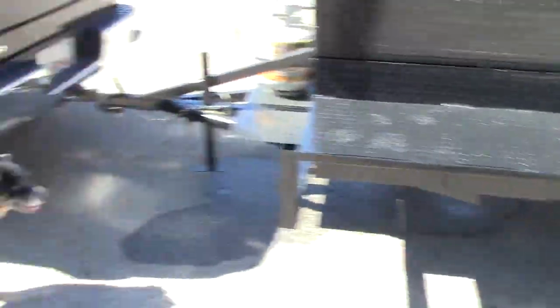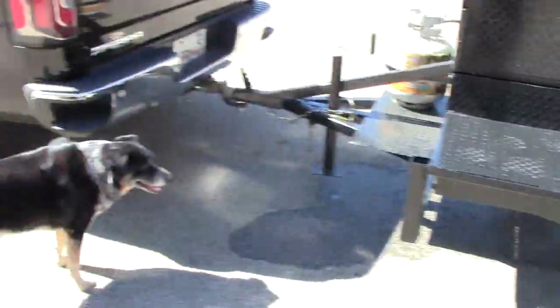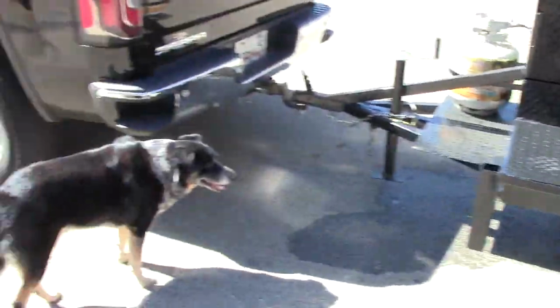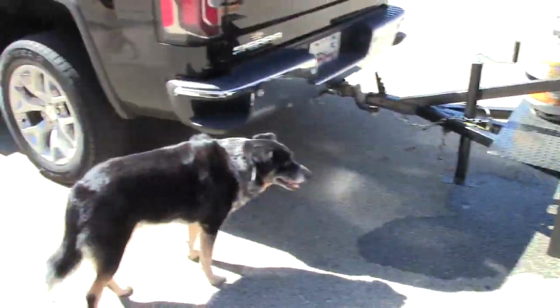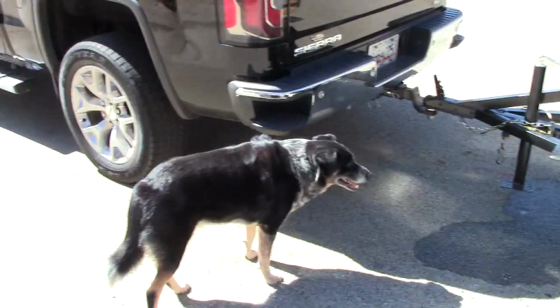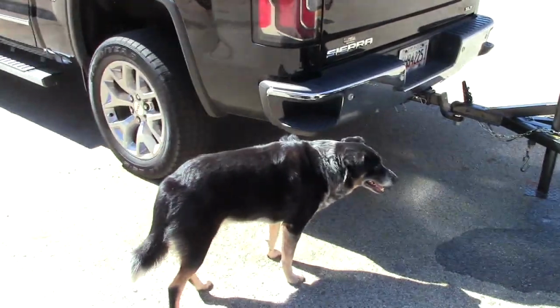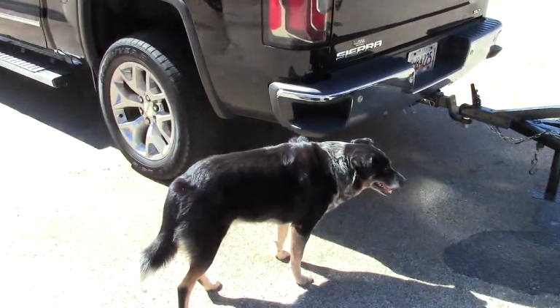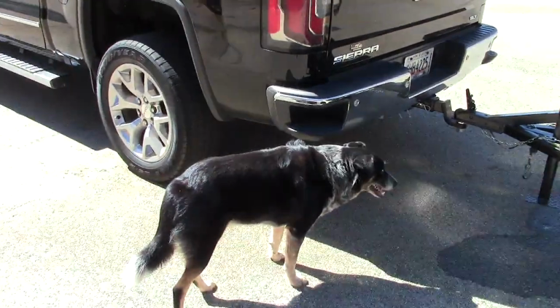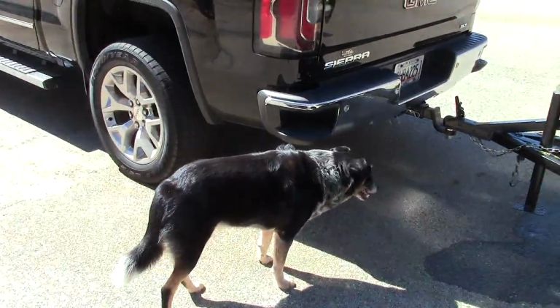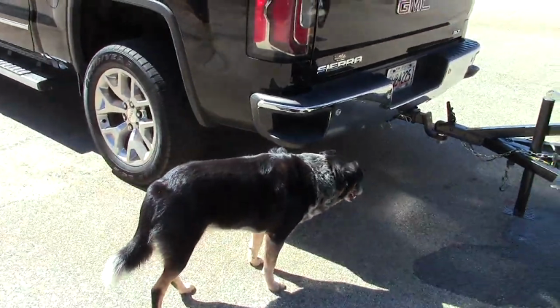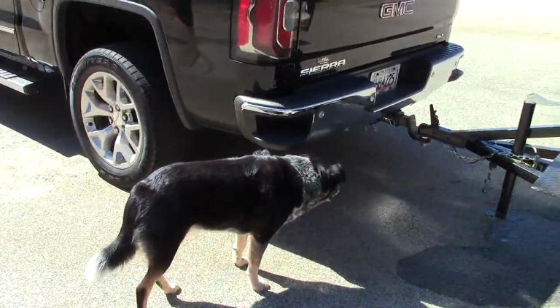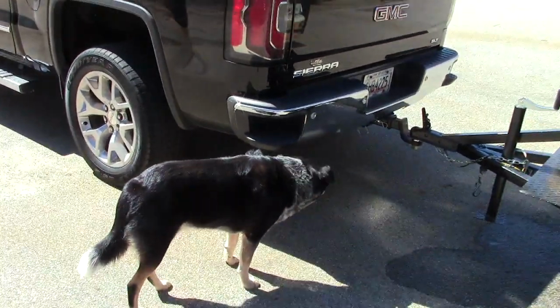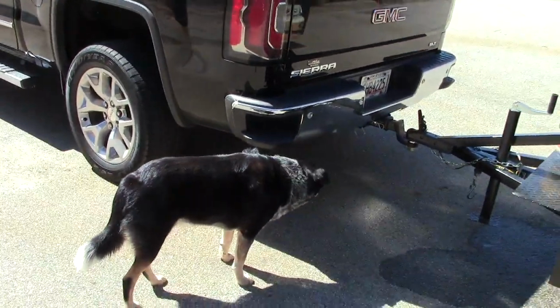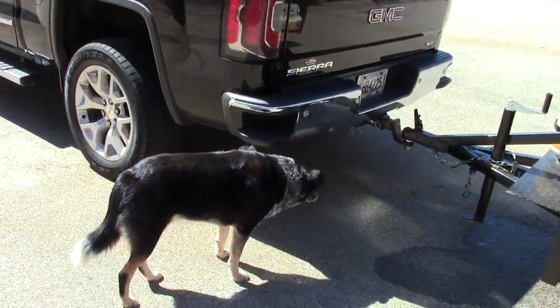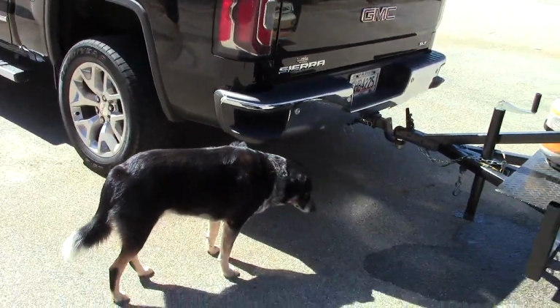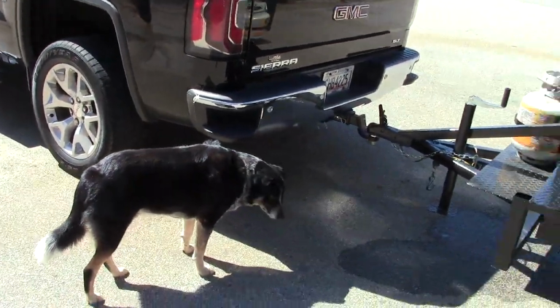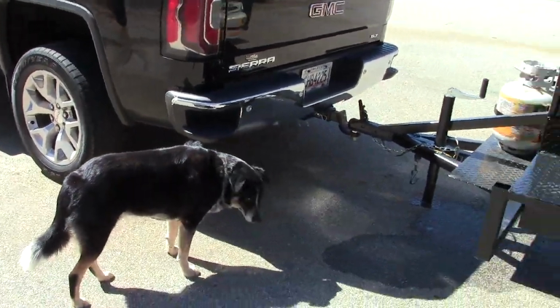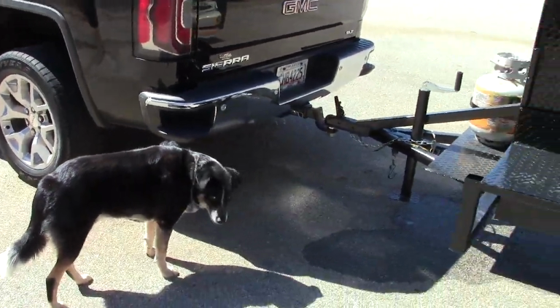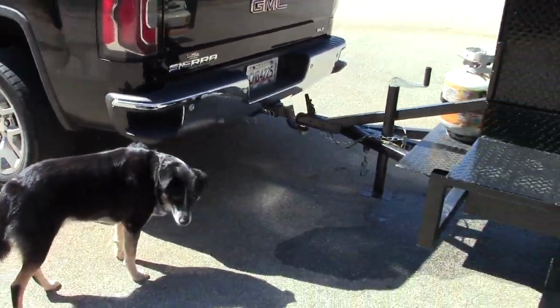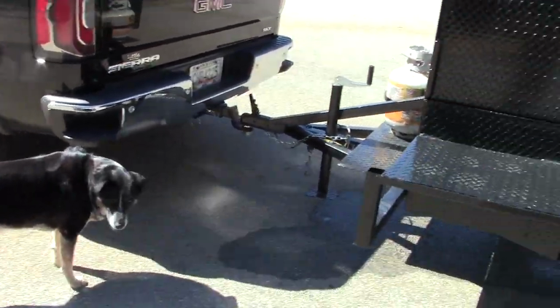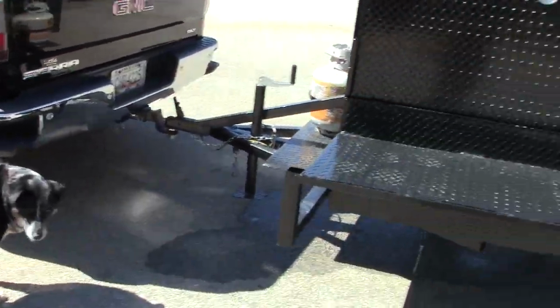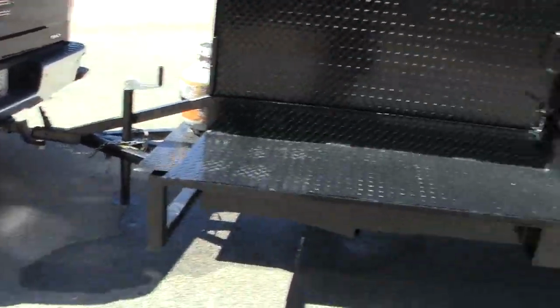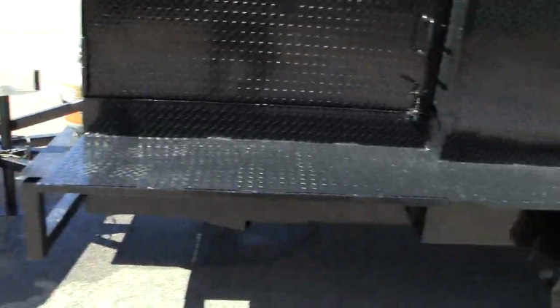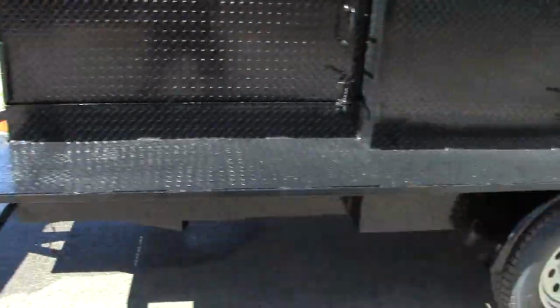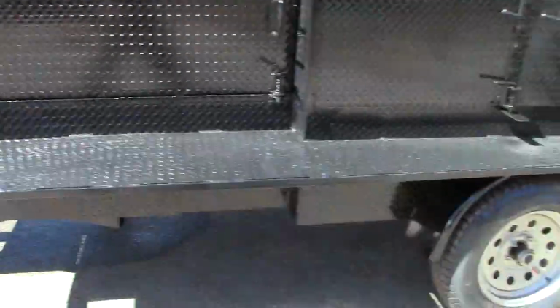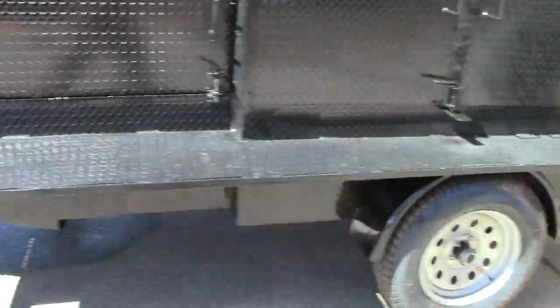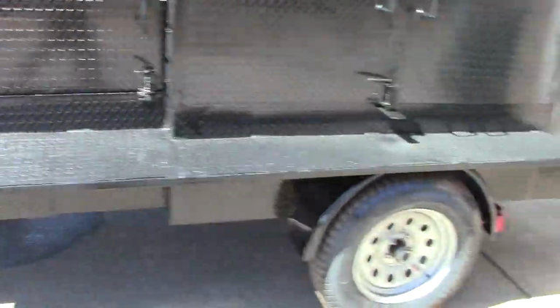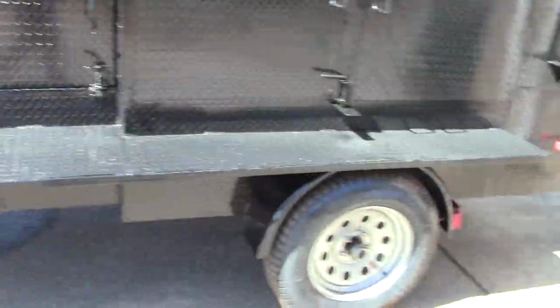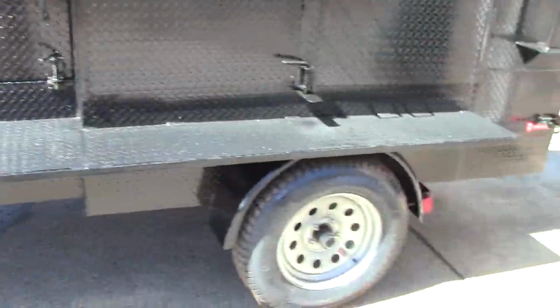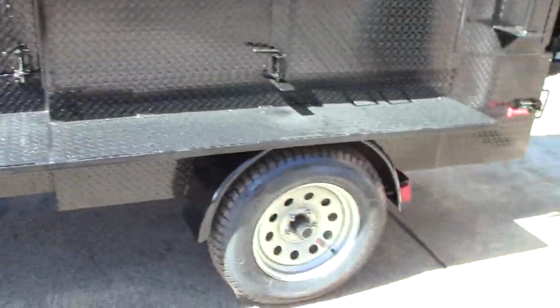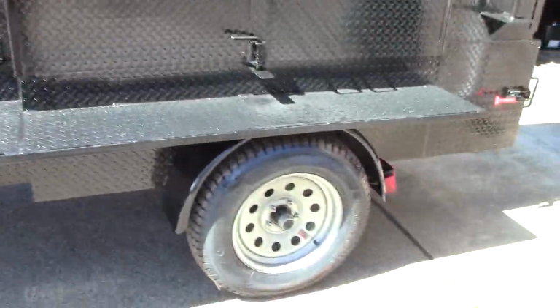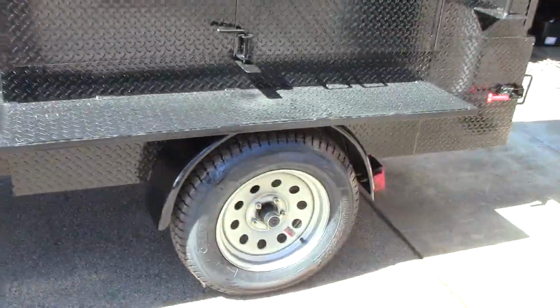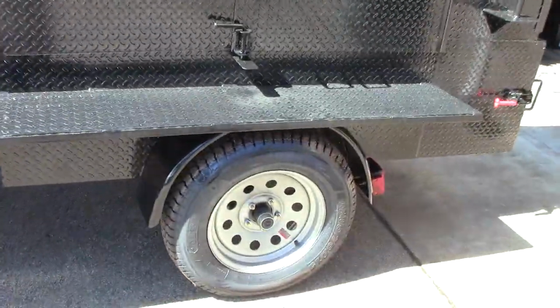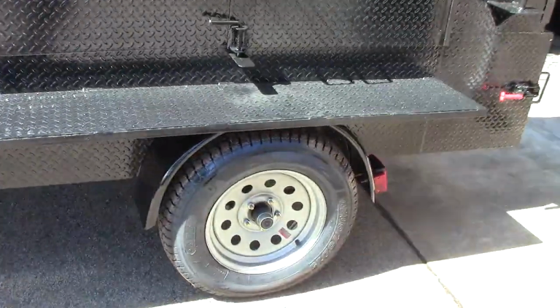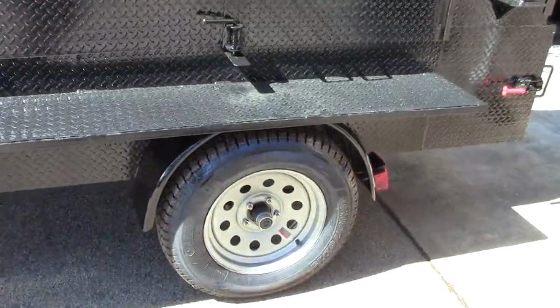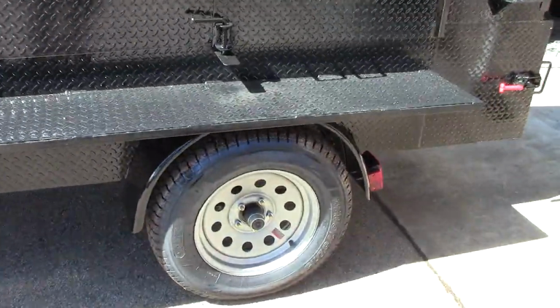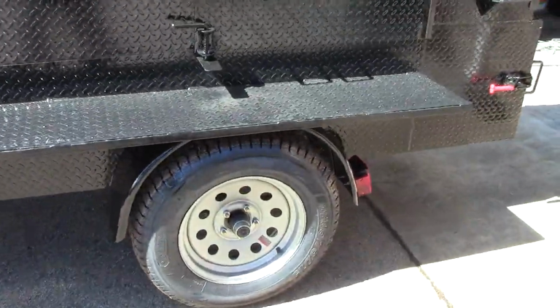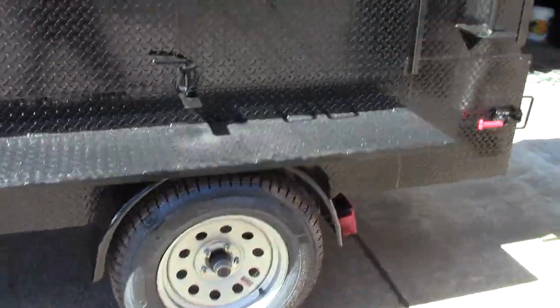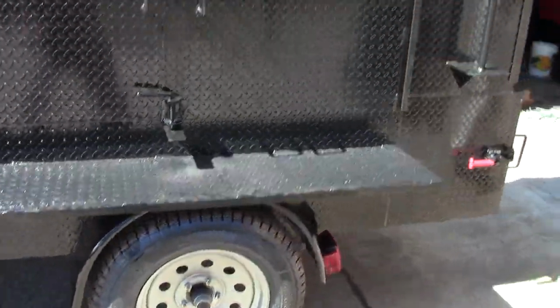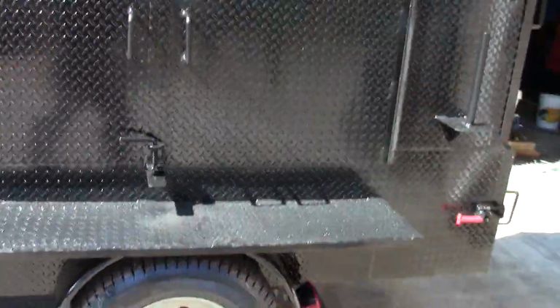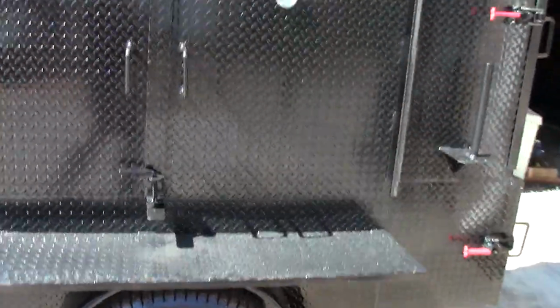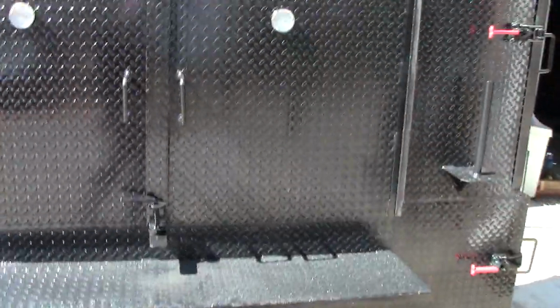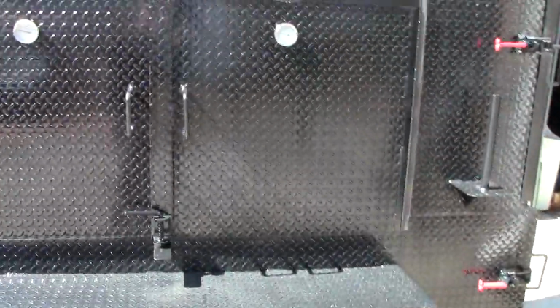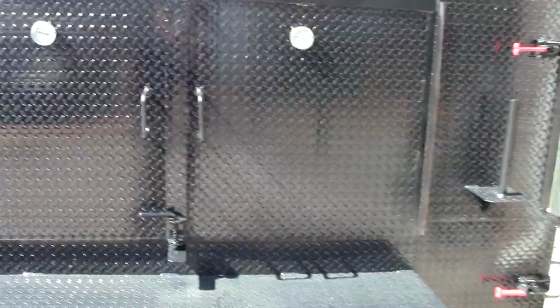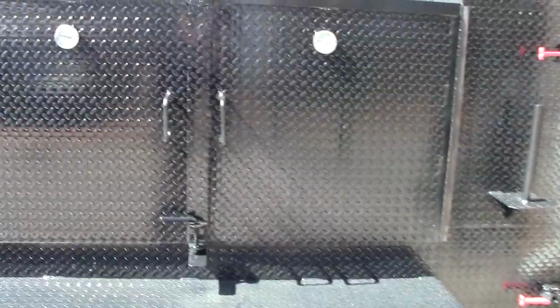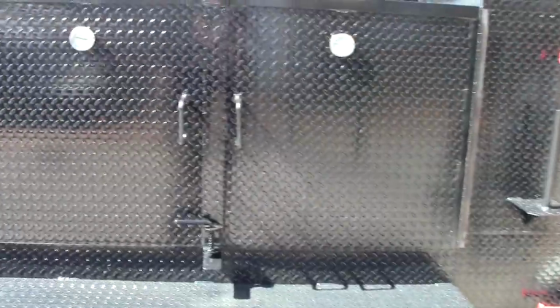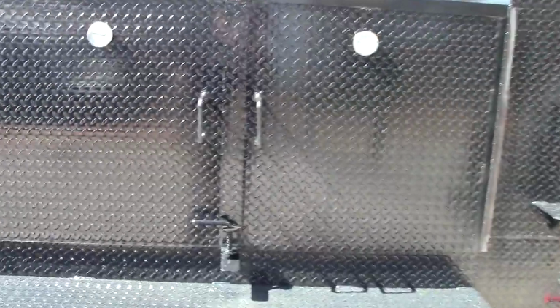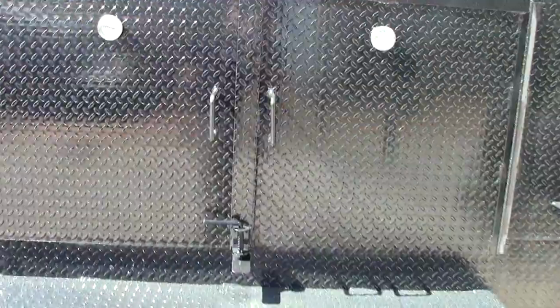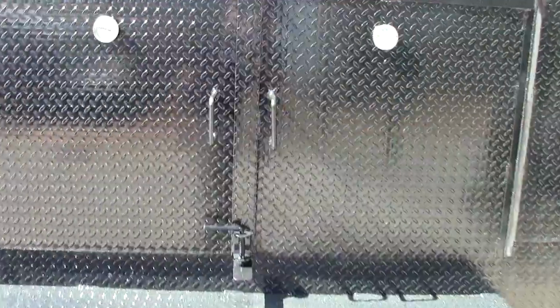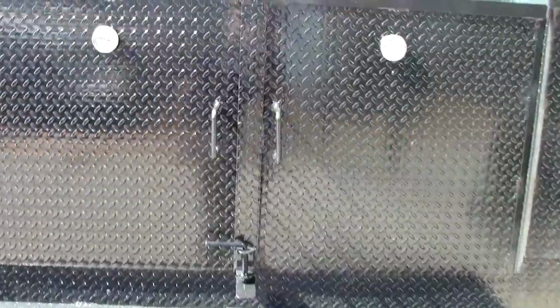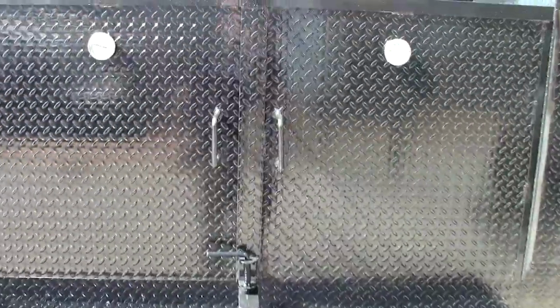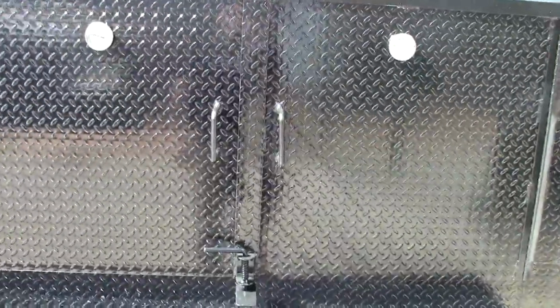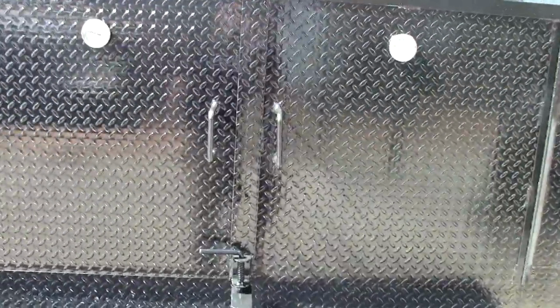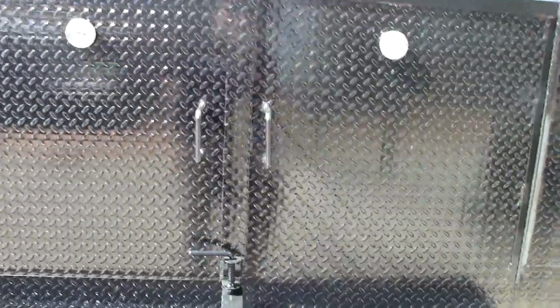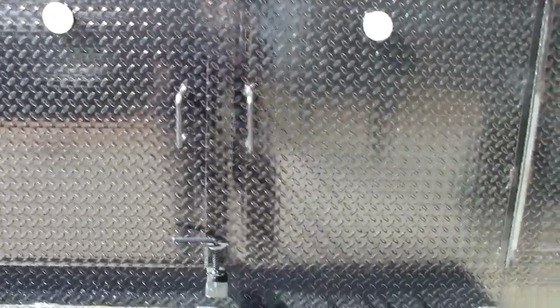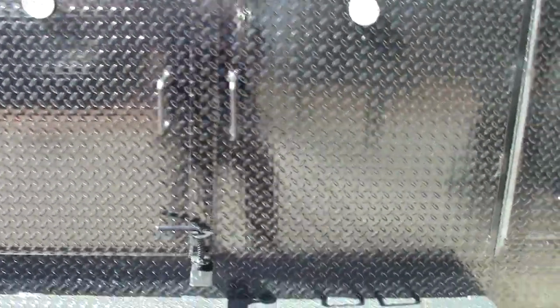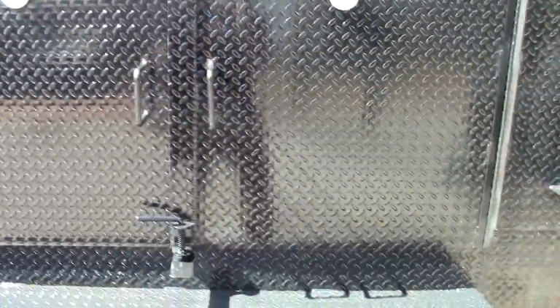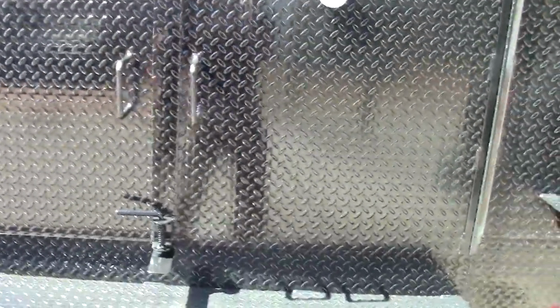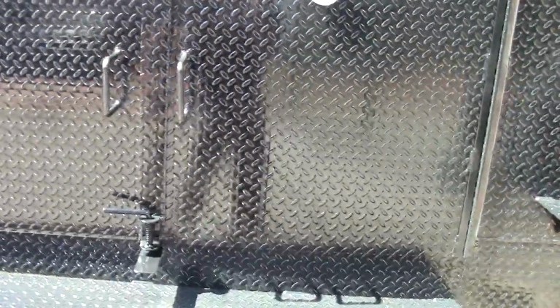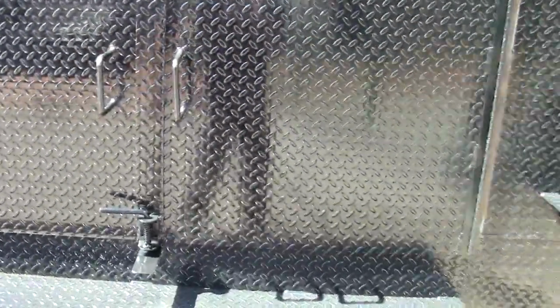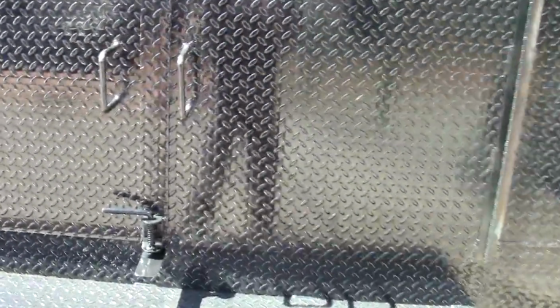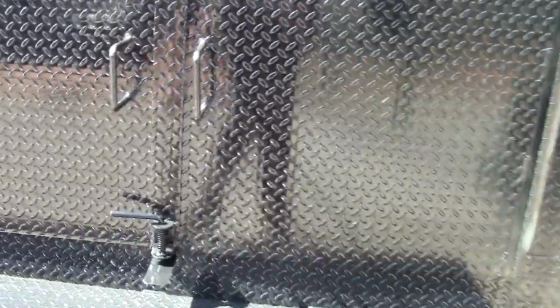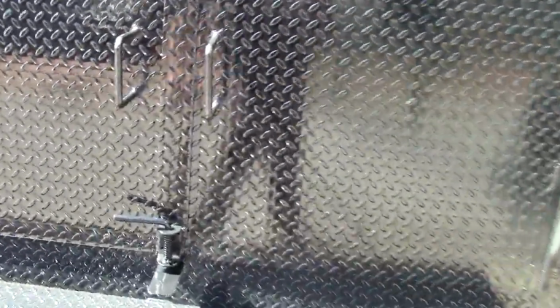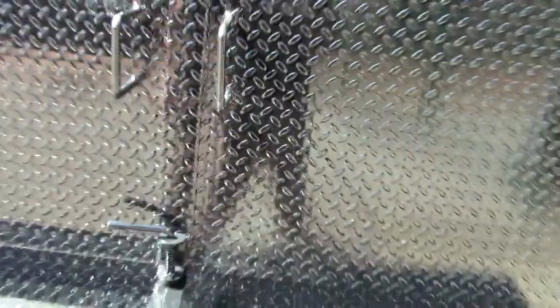That's our shop dog, Bear — he even likes the system. Upgraded rims. This is a triple barn door smoker.